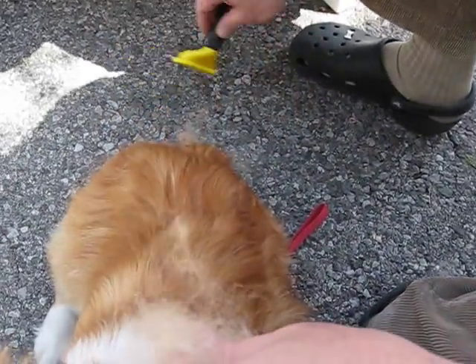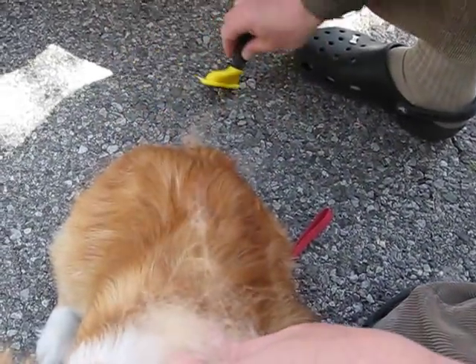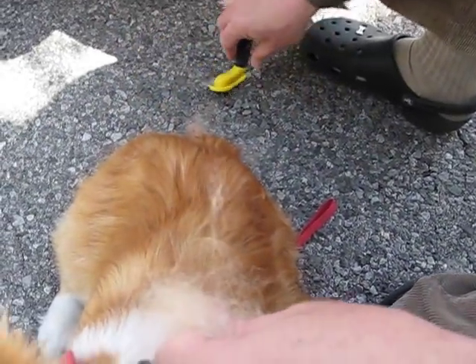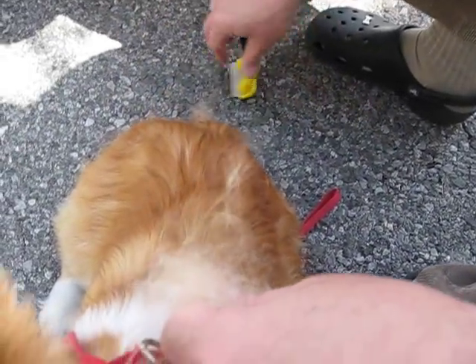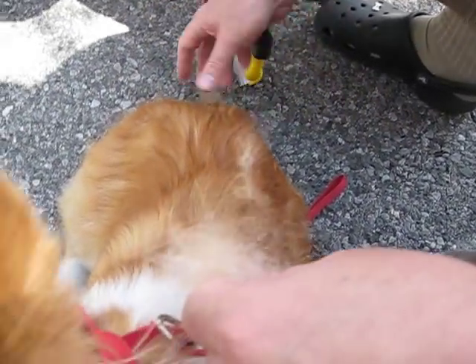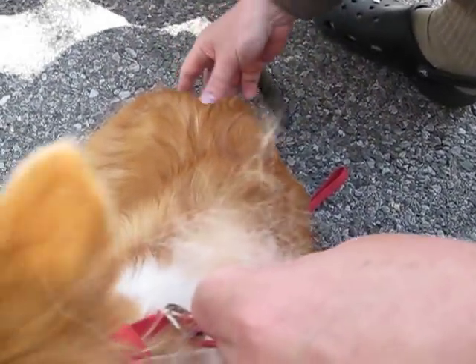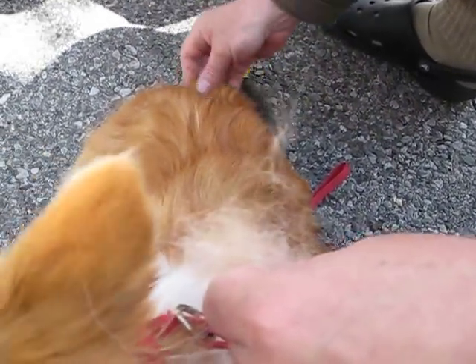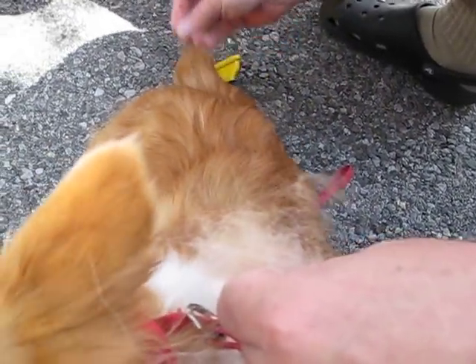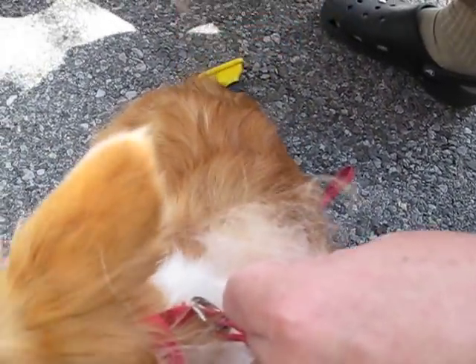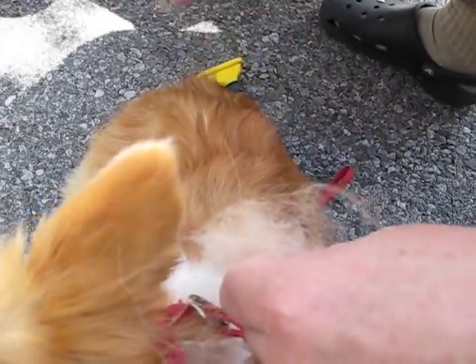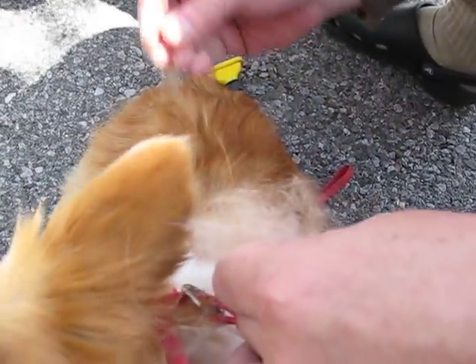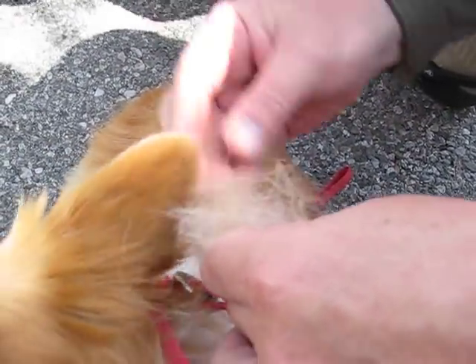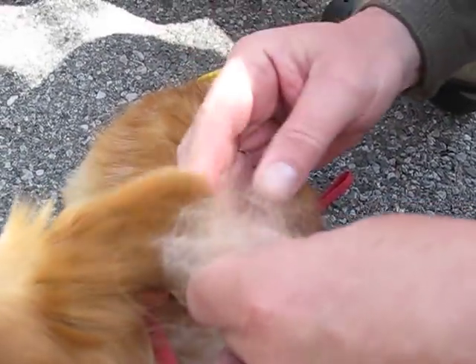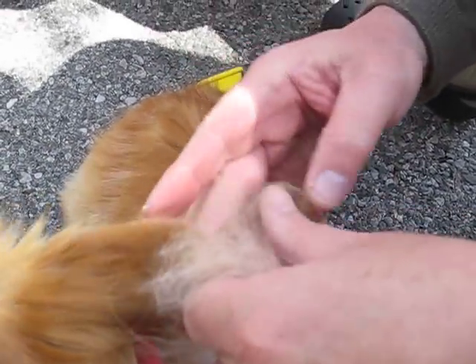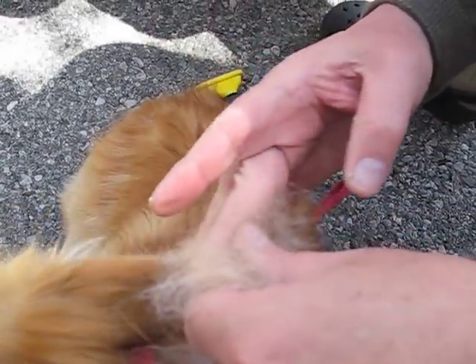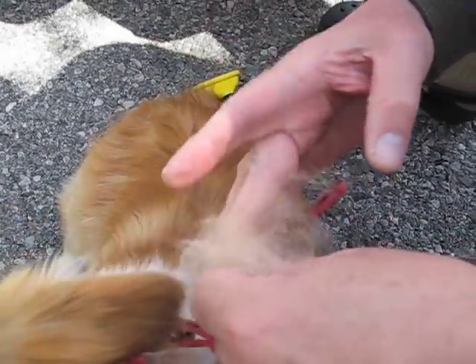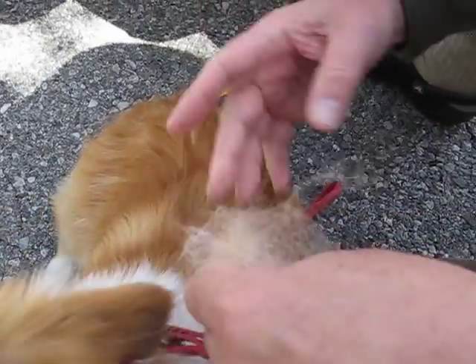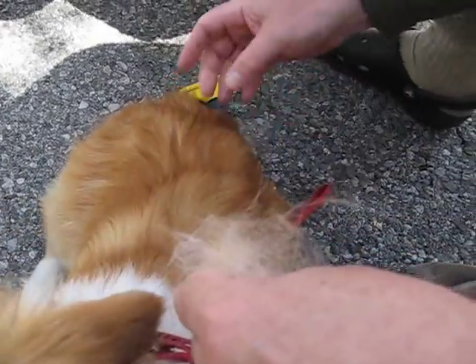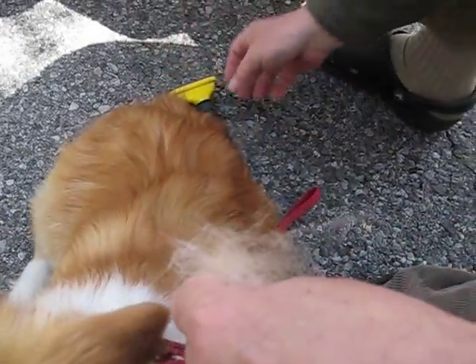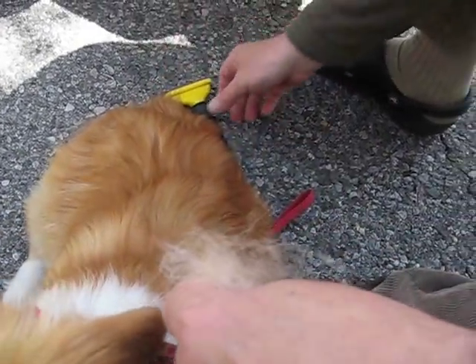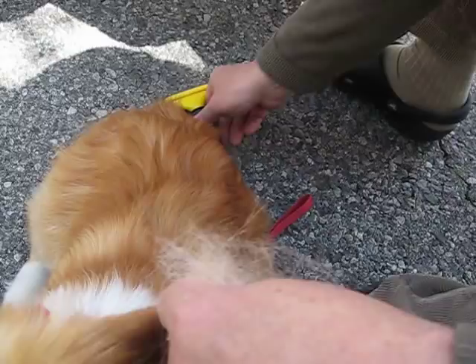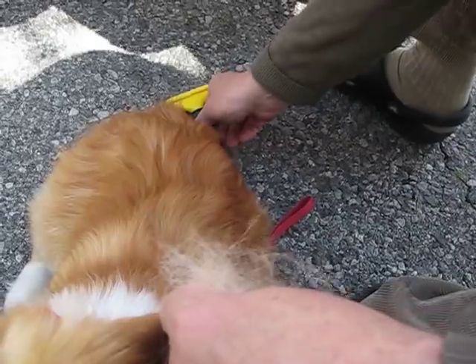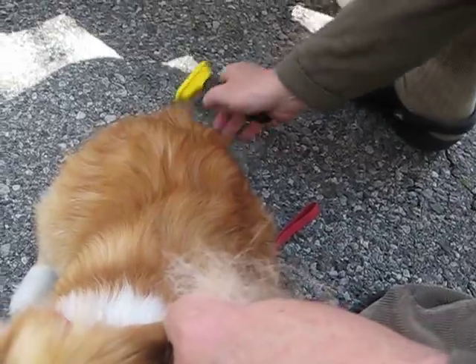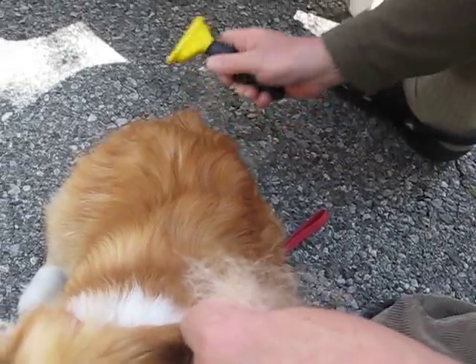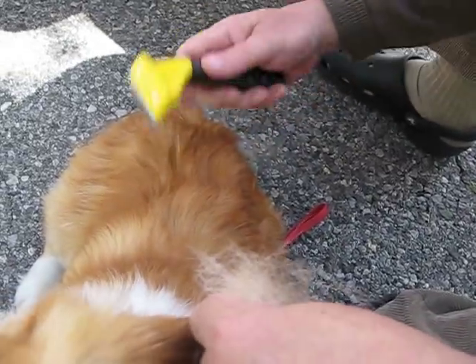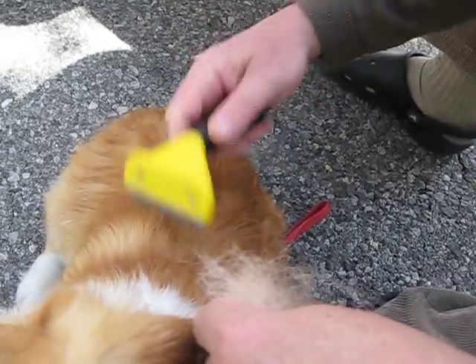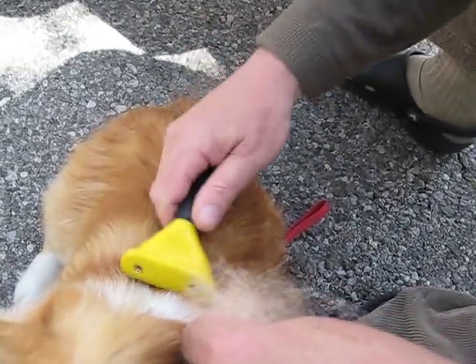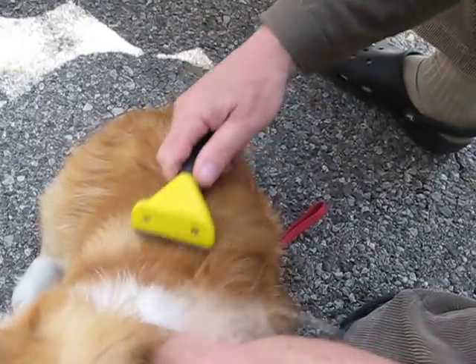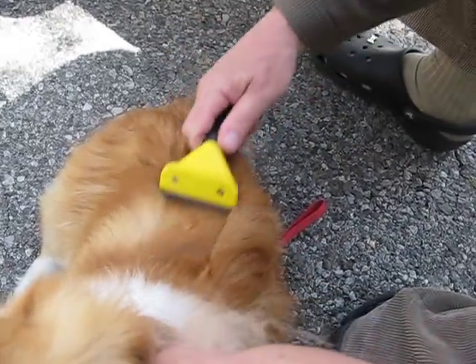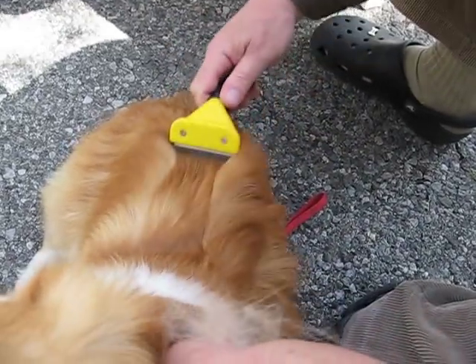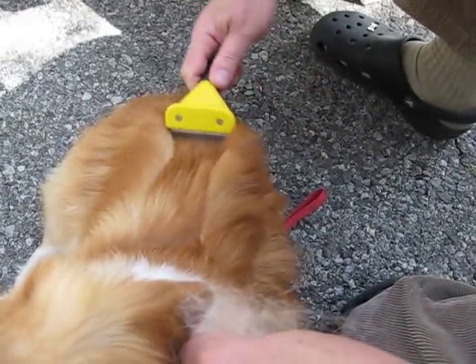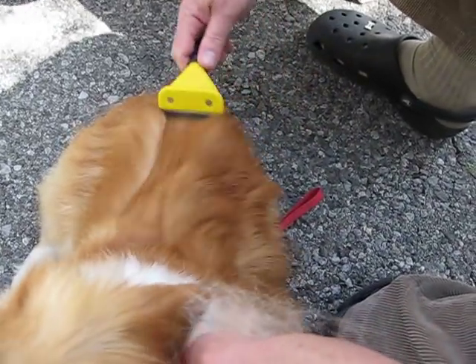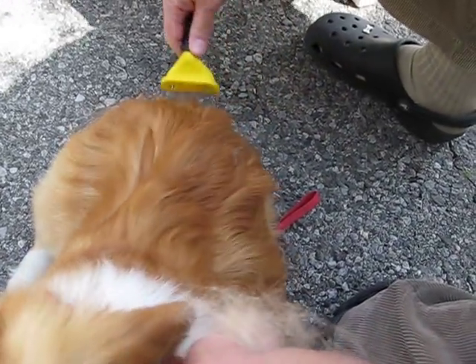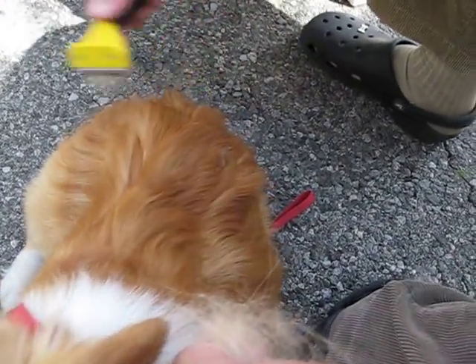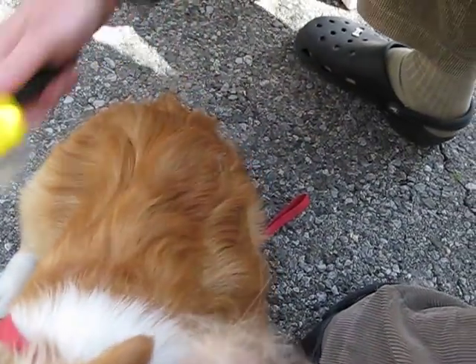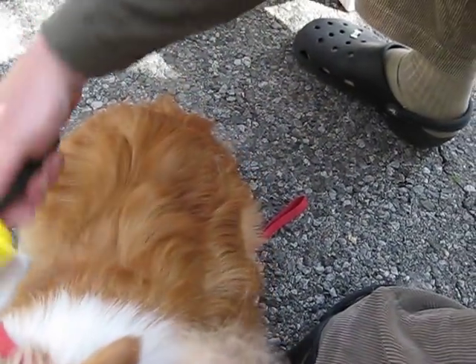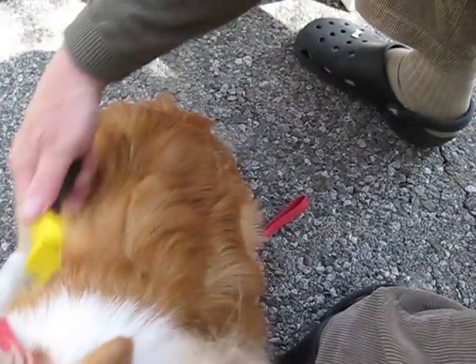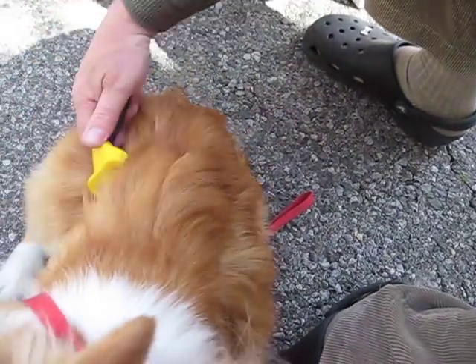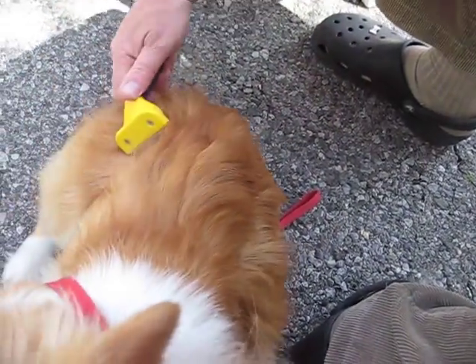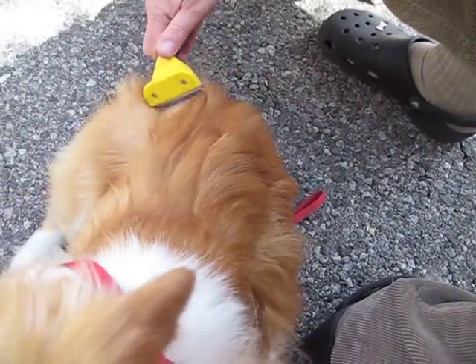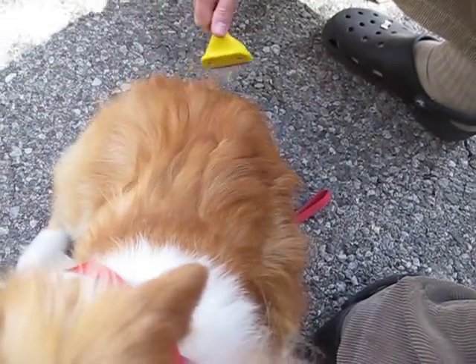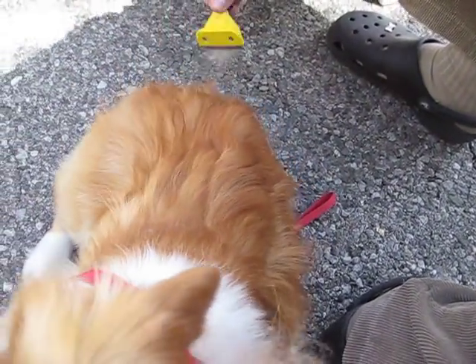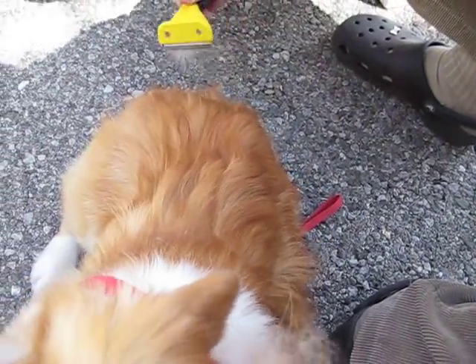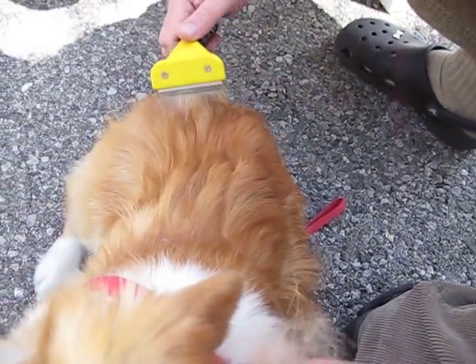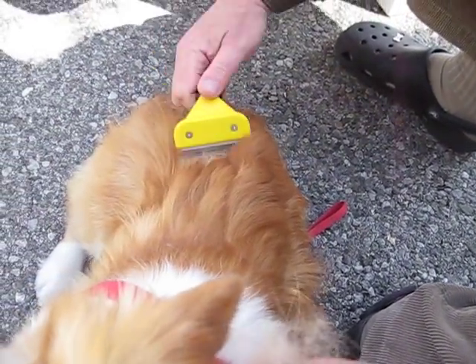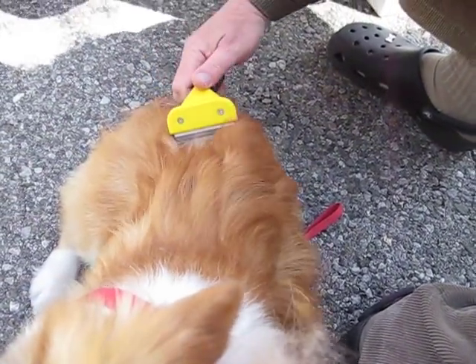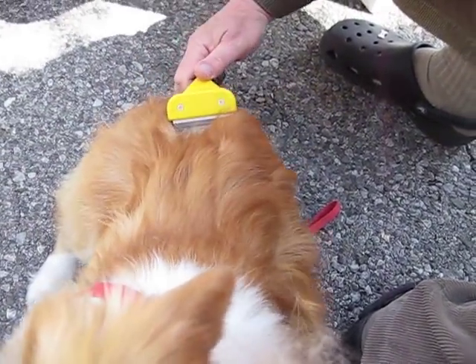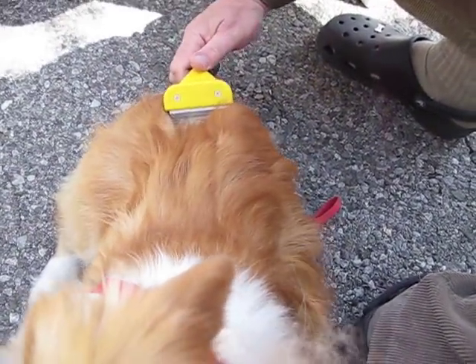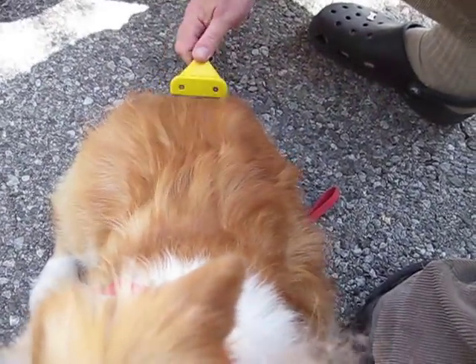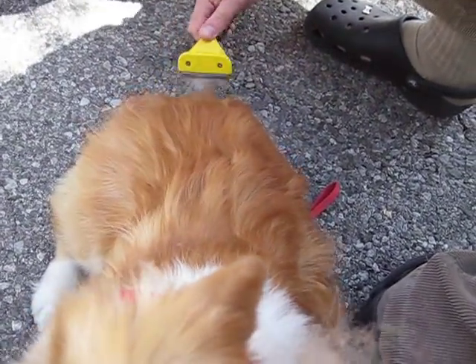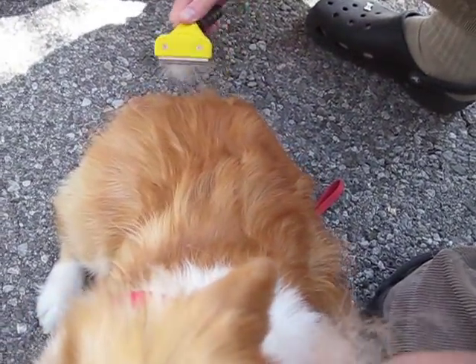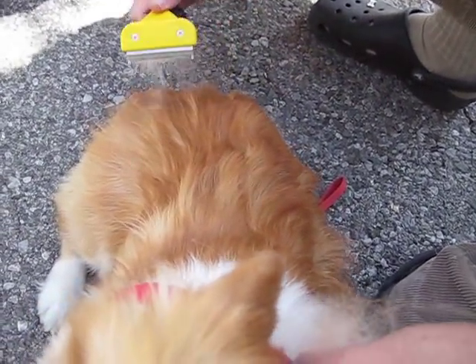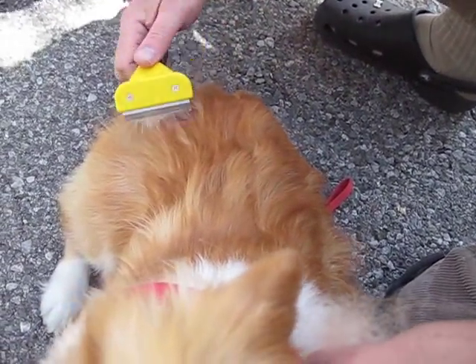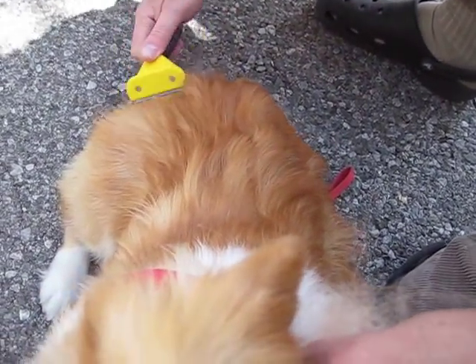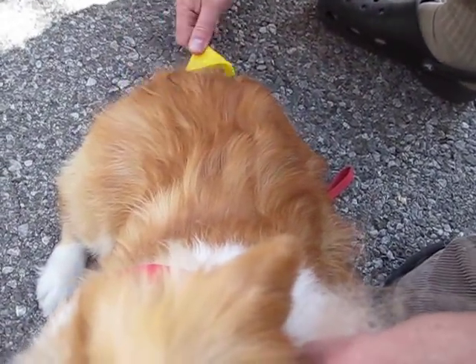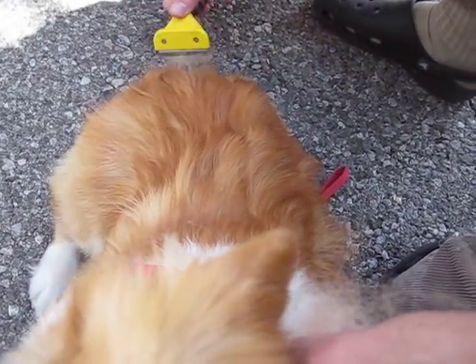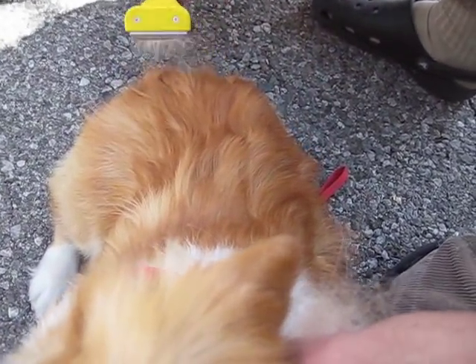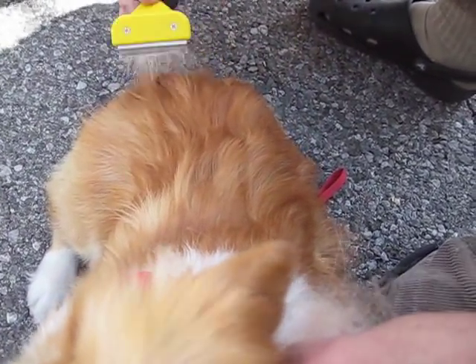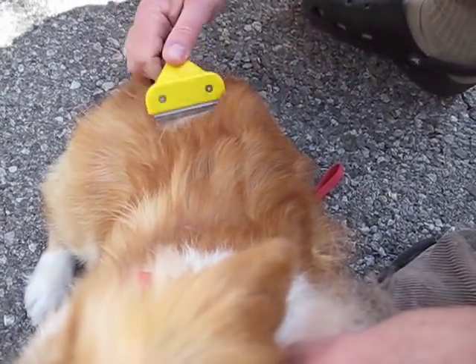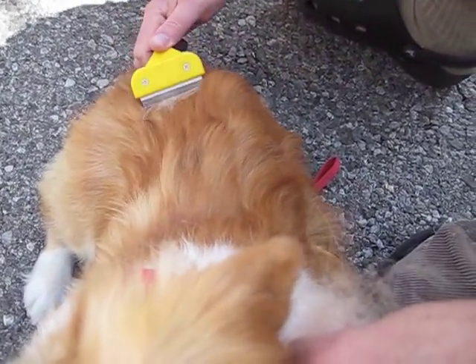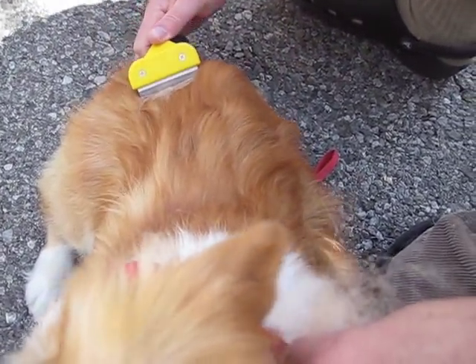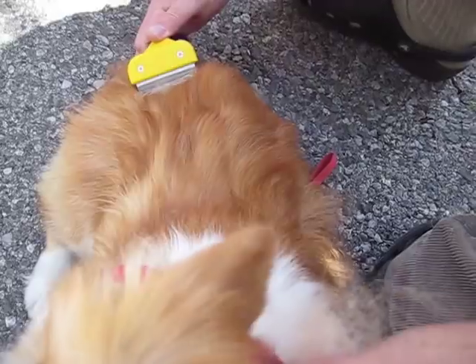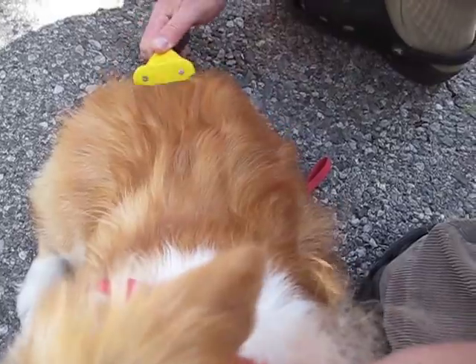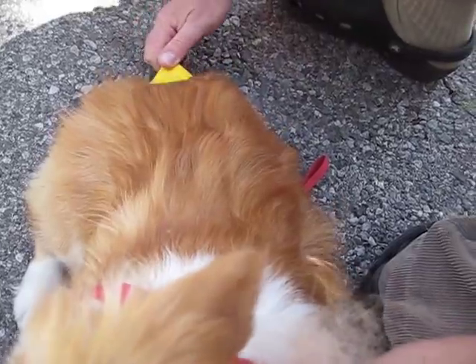I'm saving all her fur too. Someday I can make another corgi — I'll make a plush corgi.